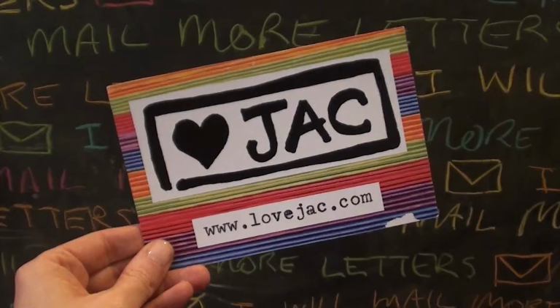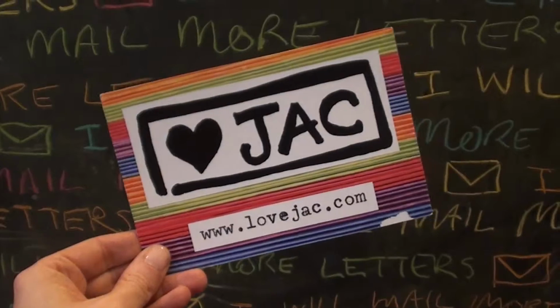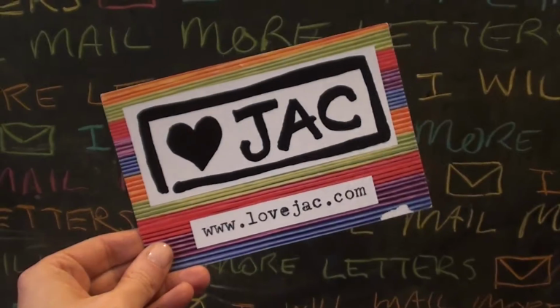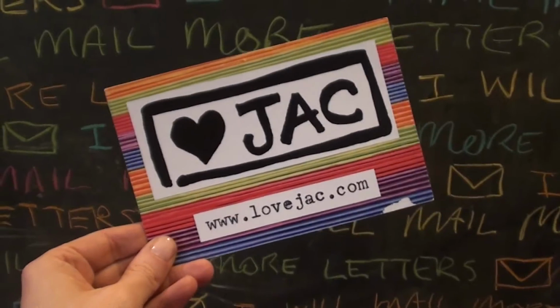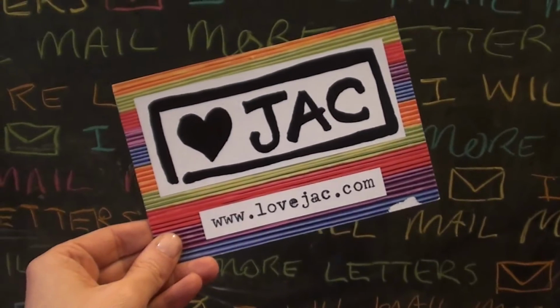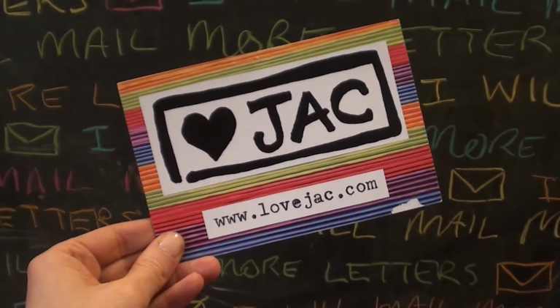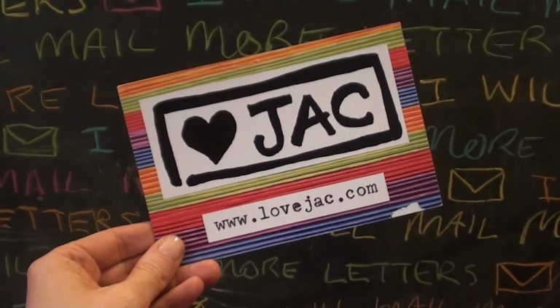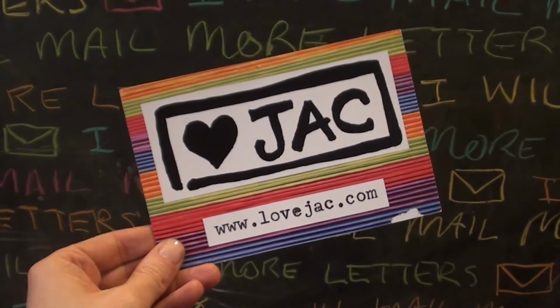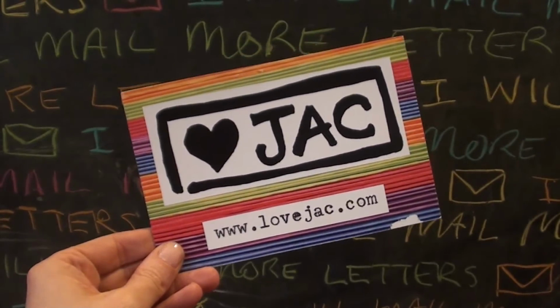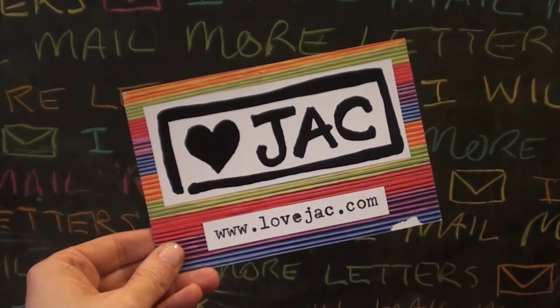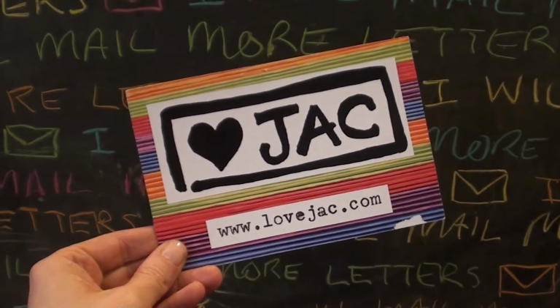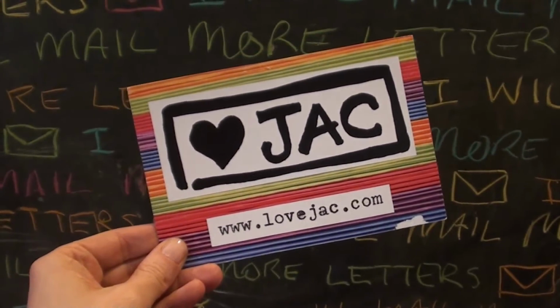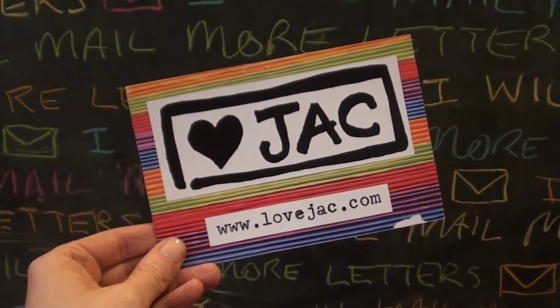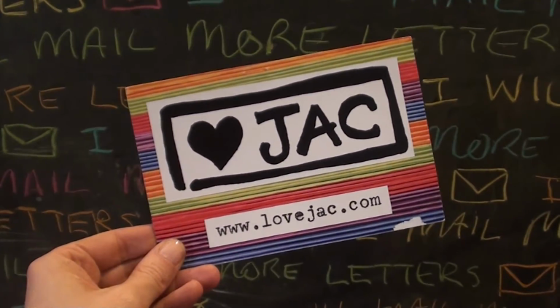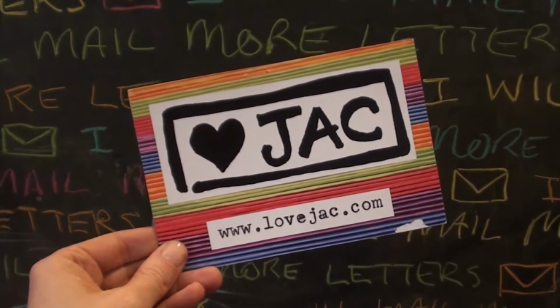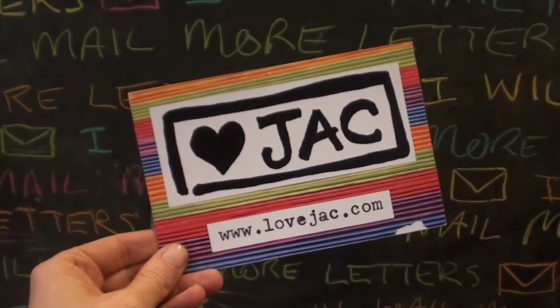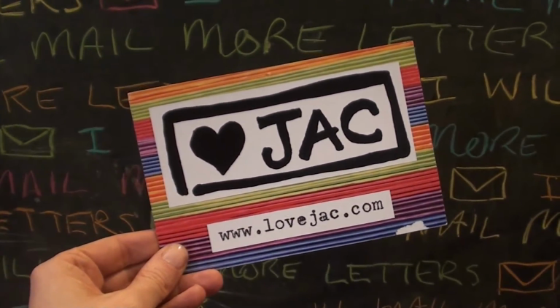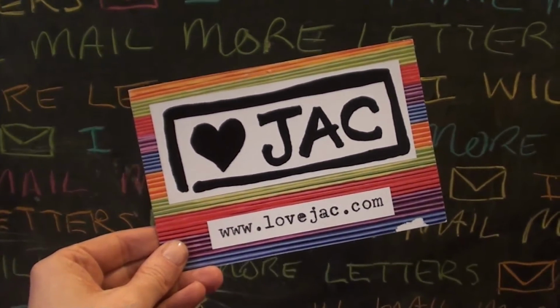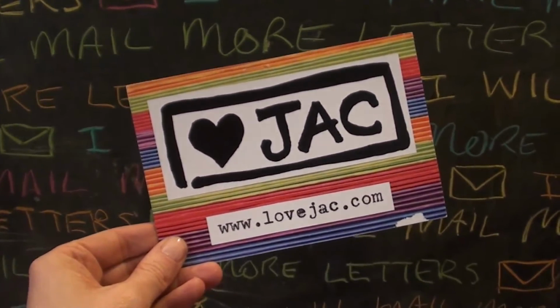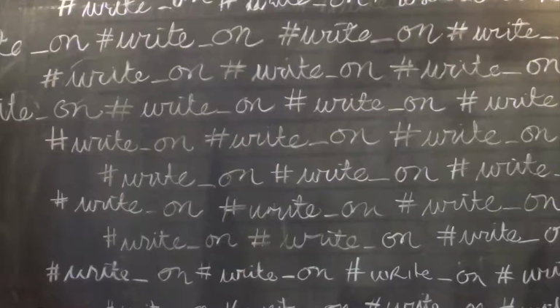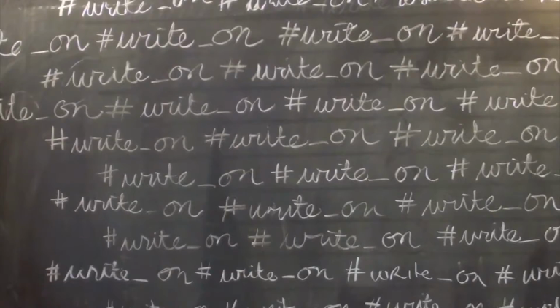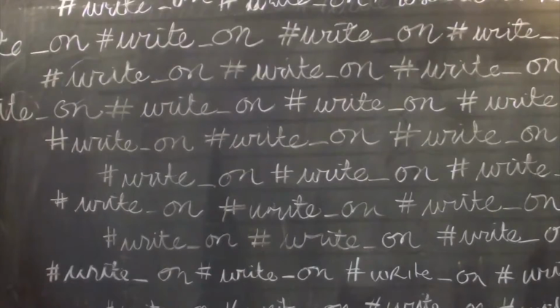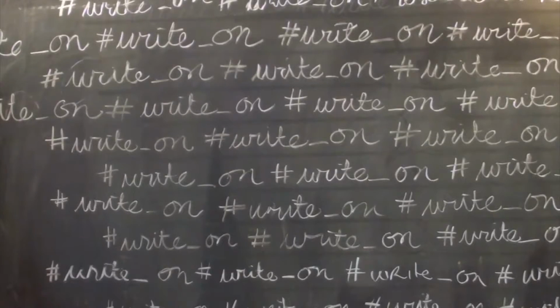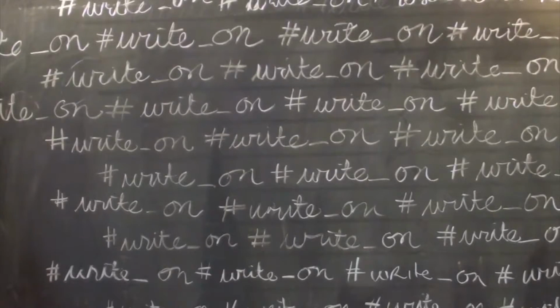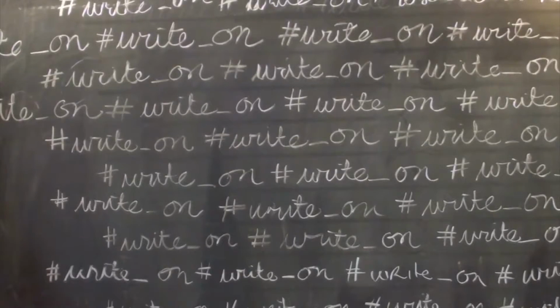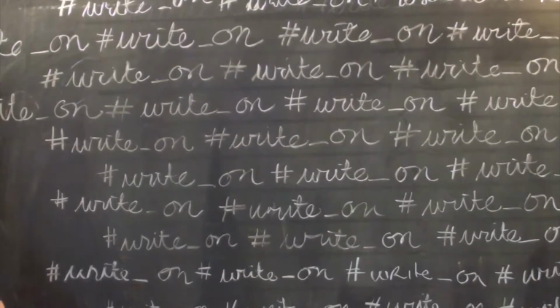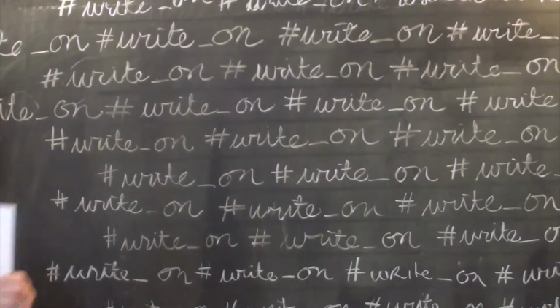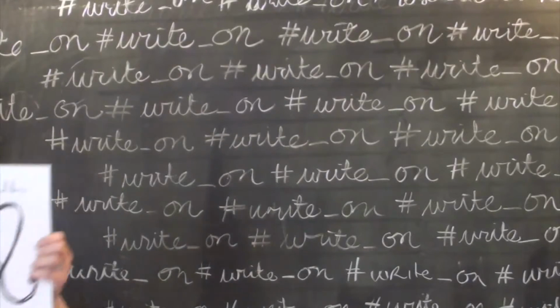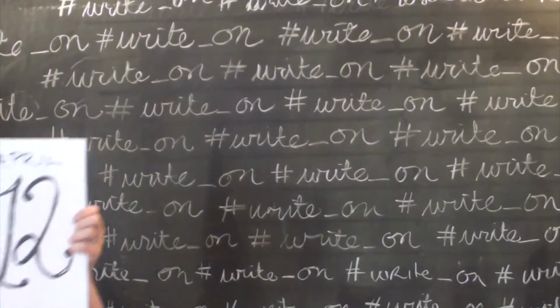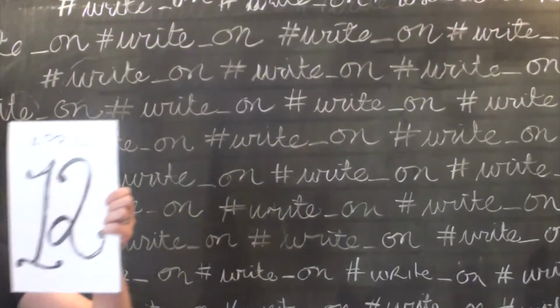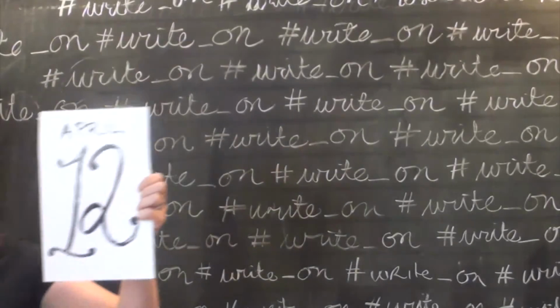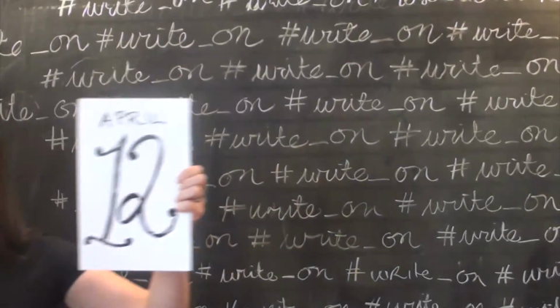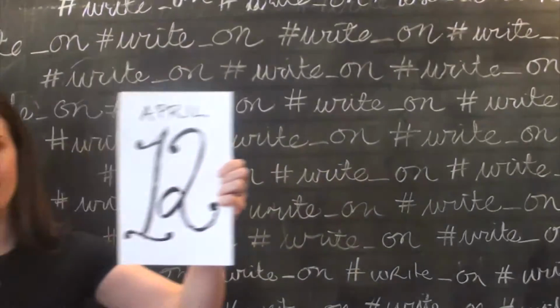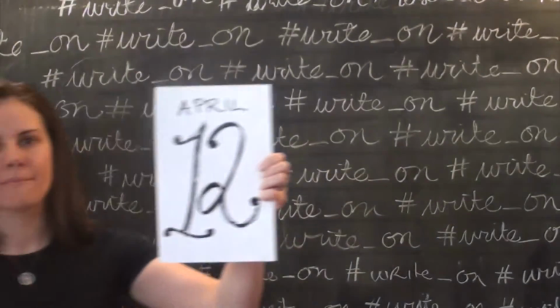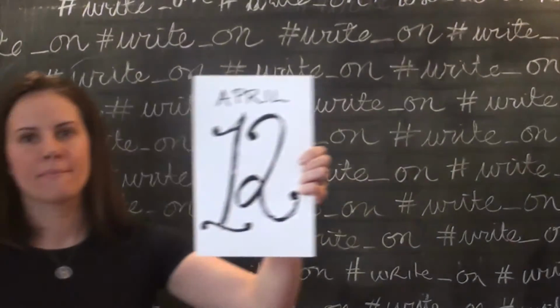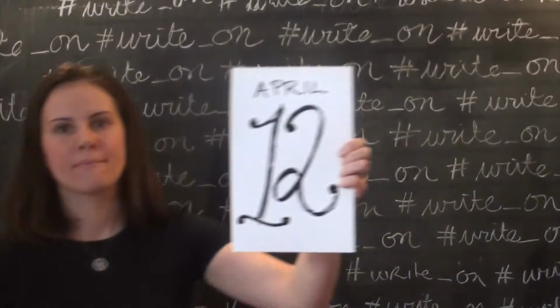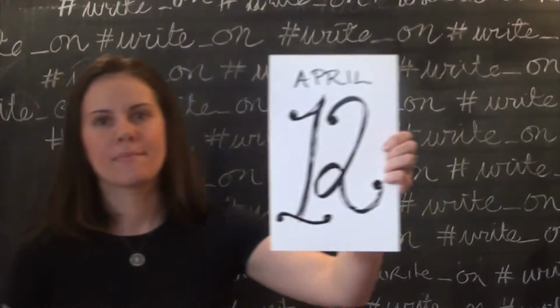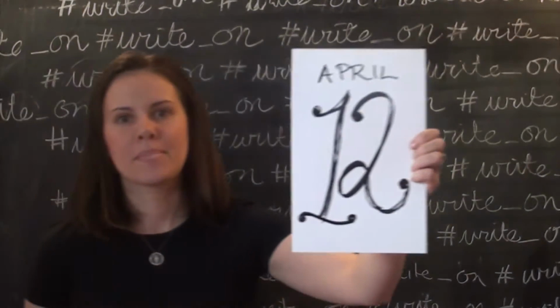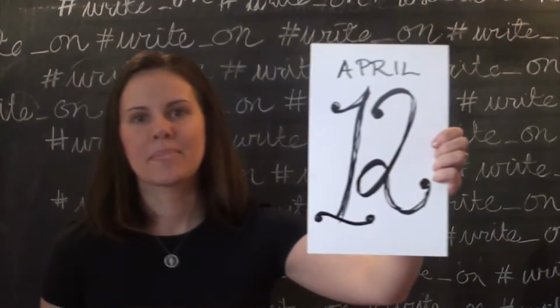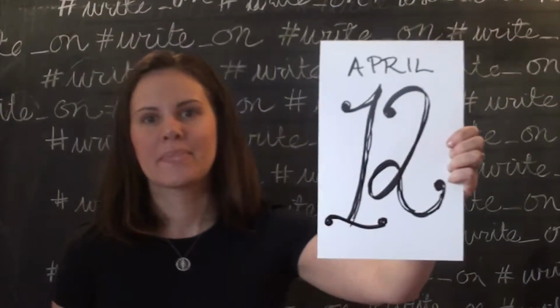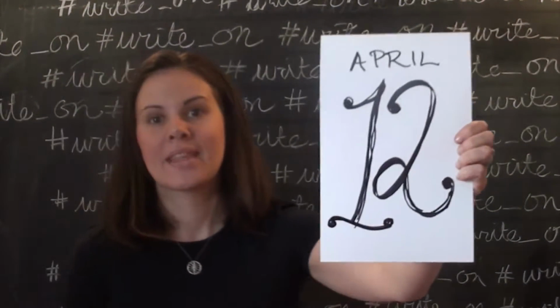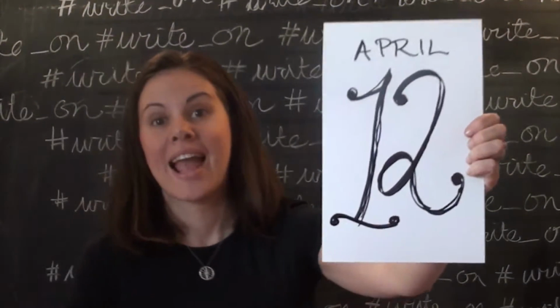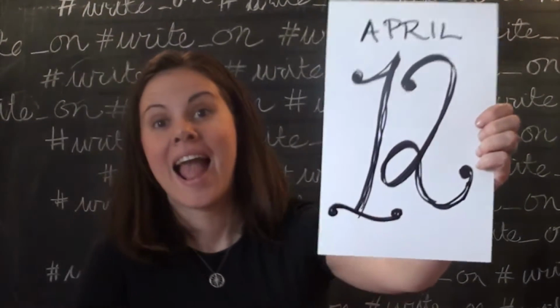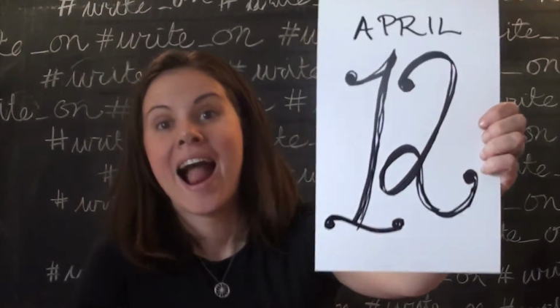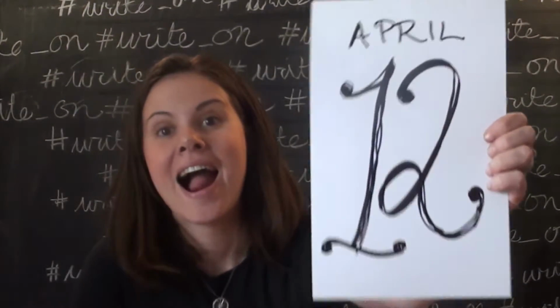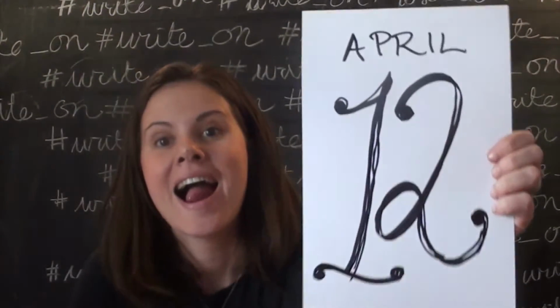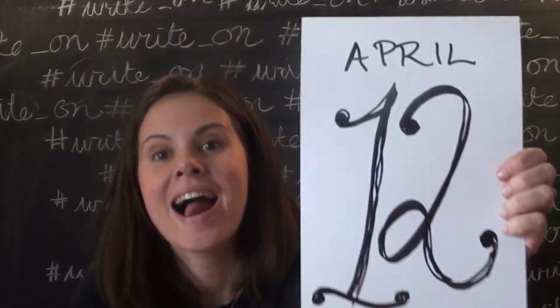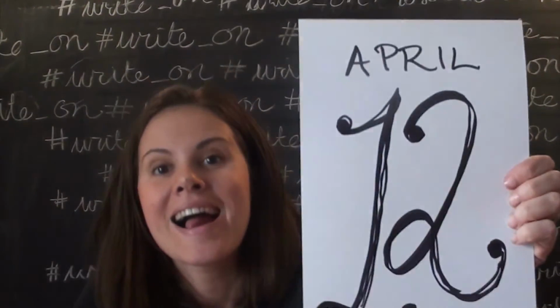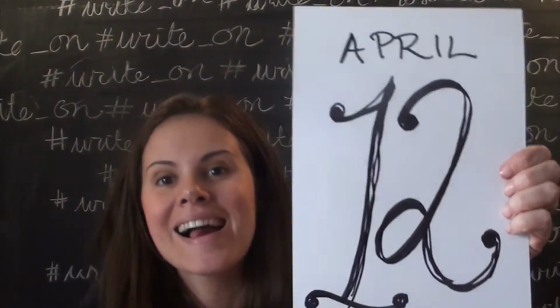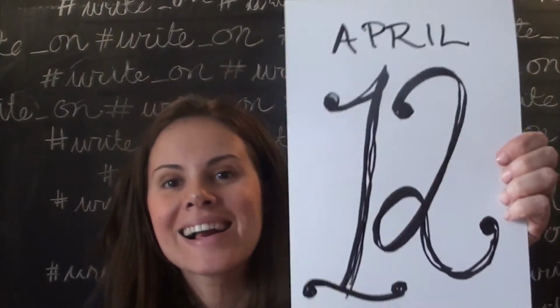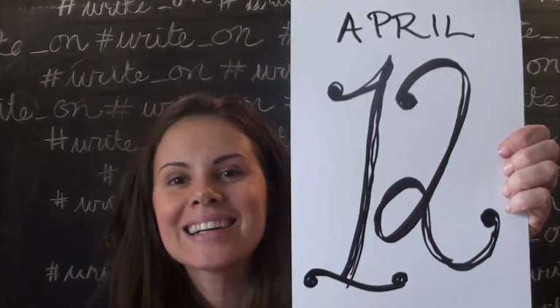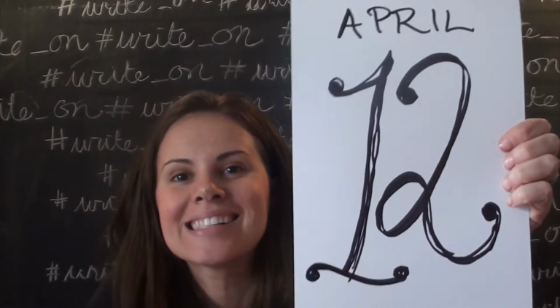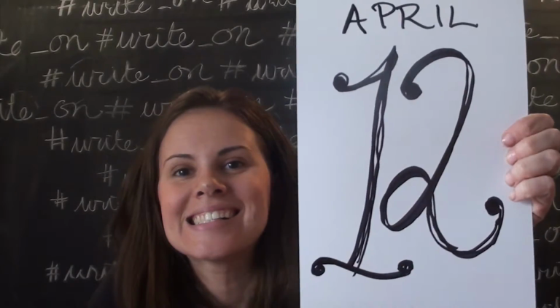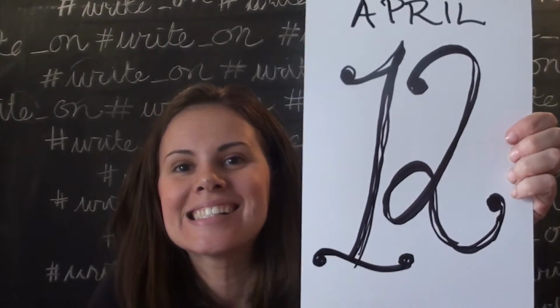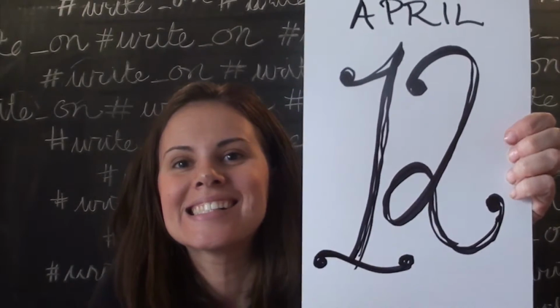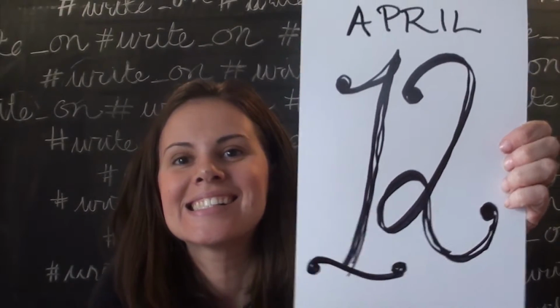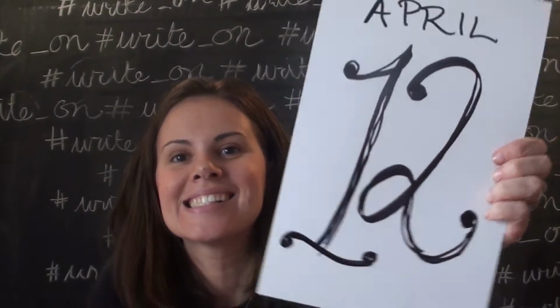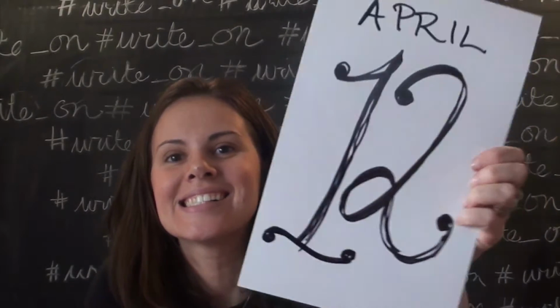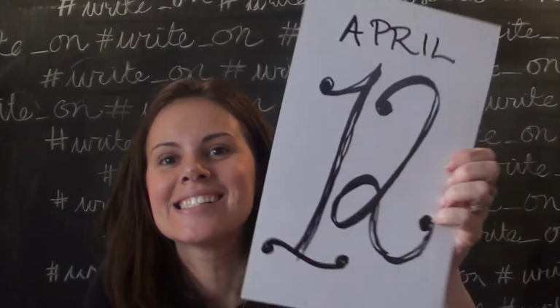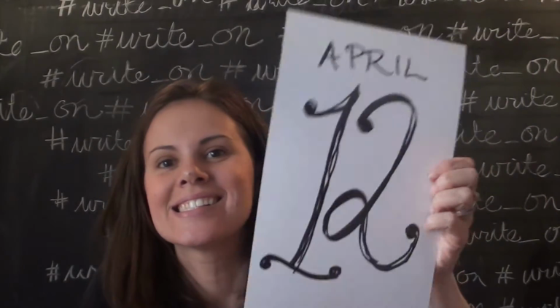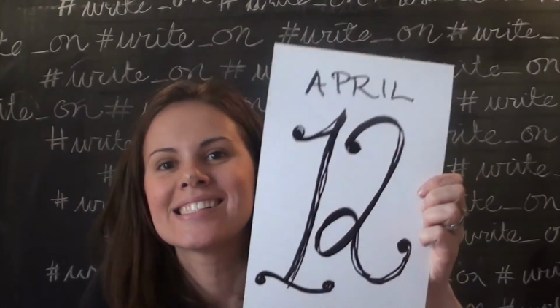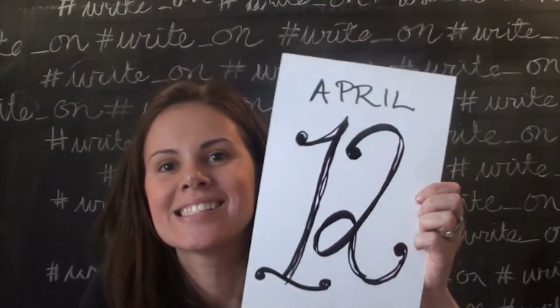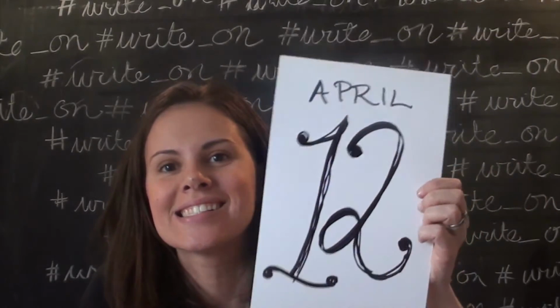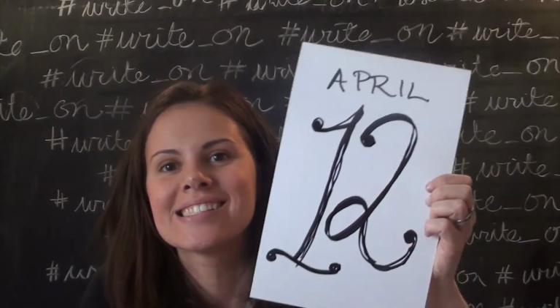You're watching a Love Jack video. The Write On Campaign 2016, April 12th.